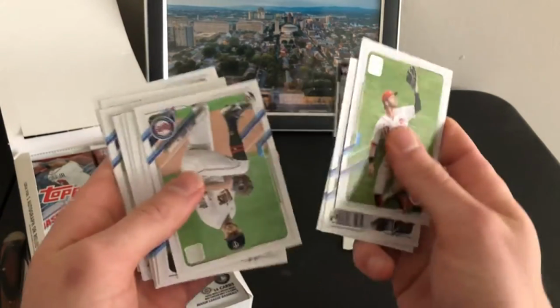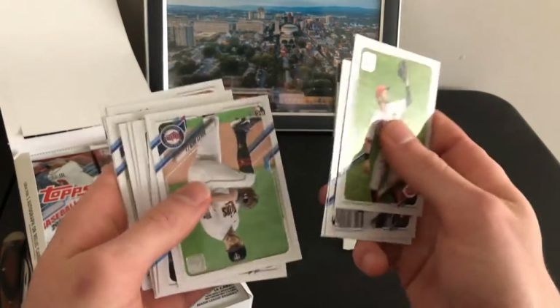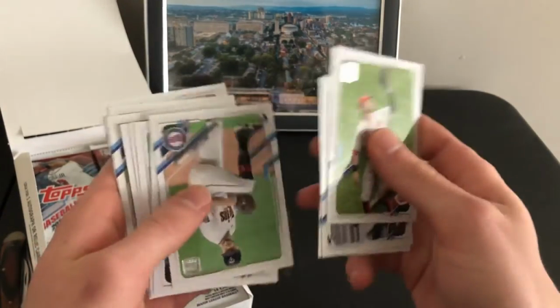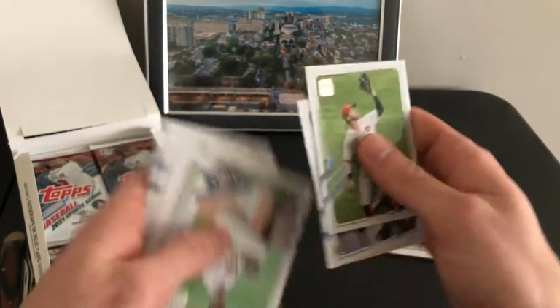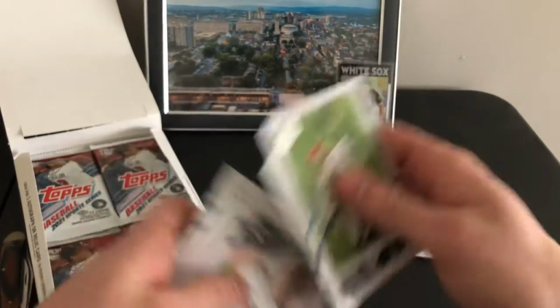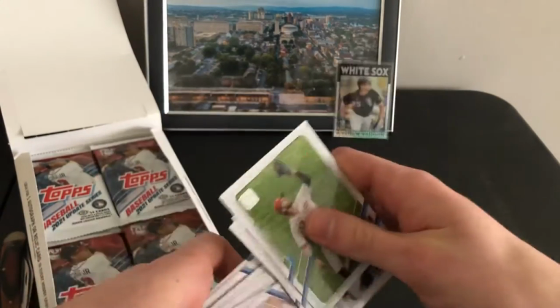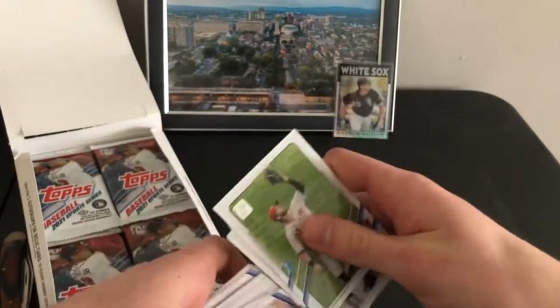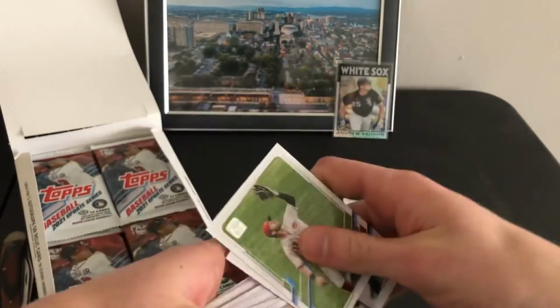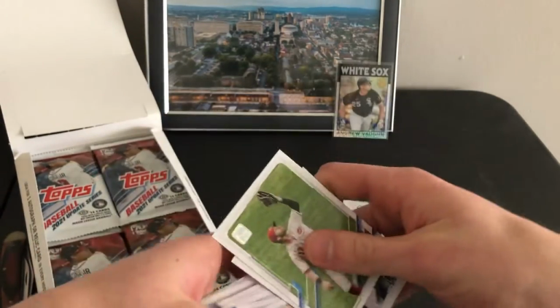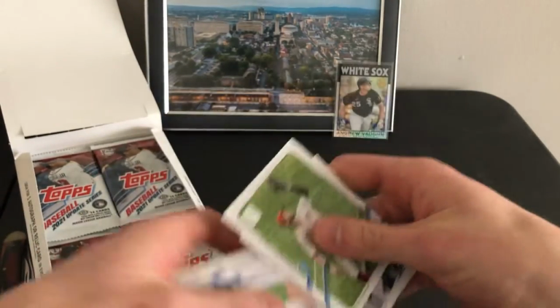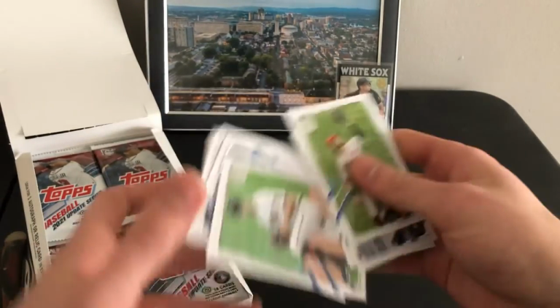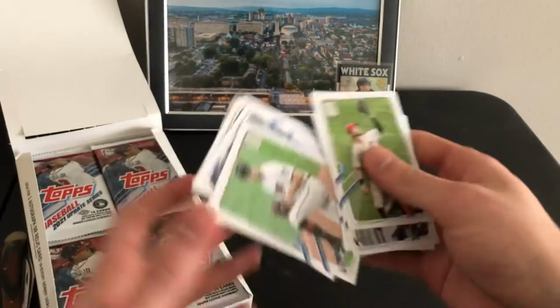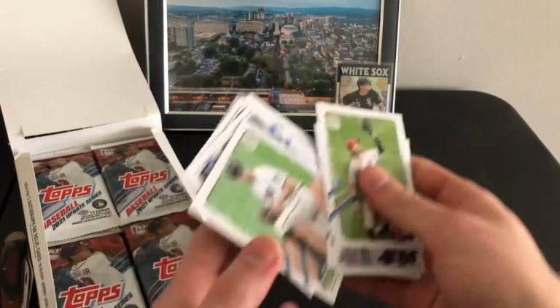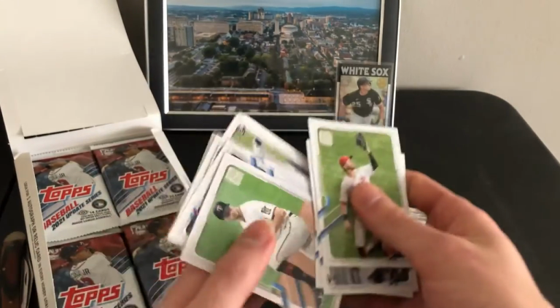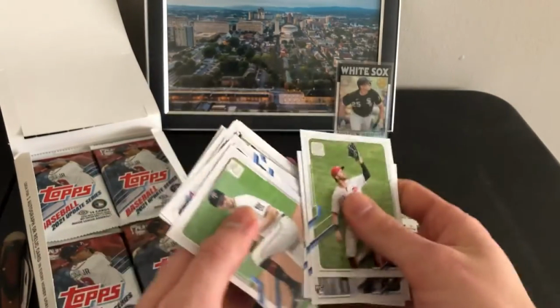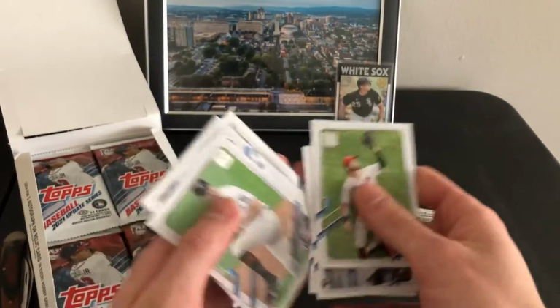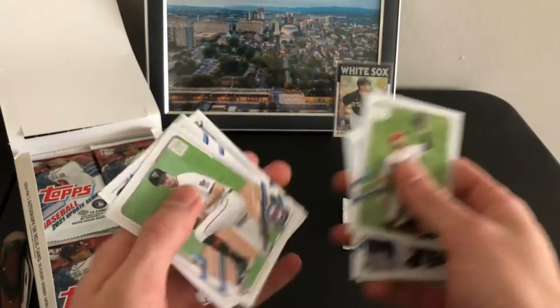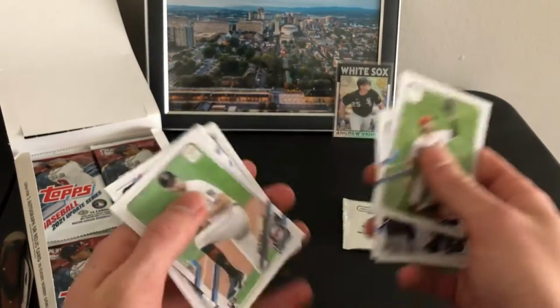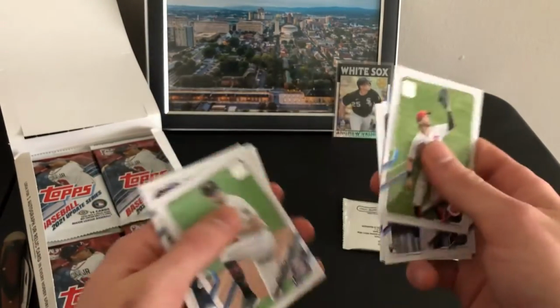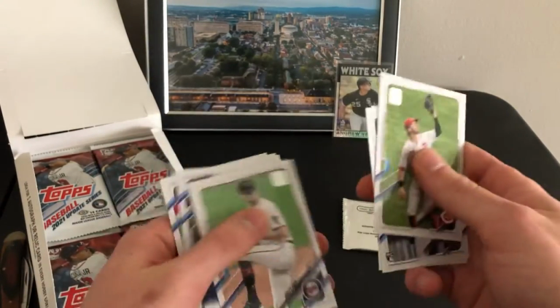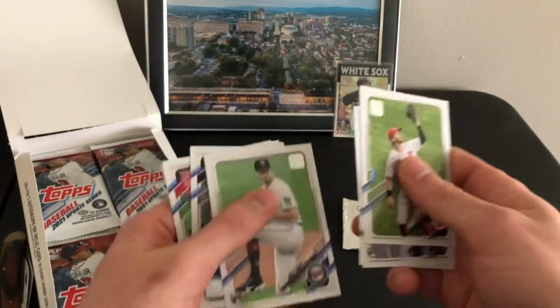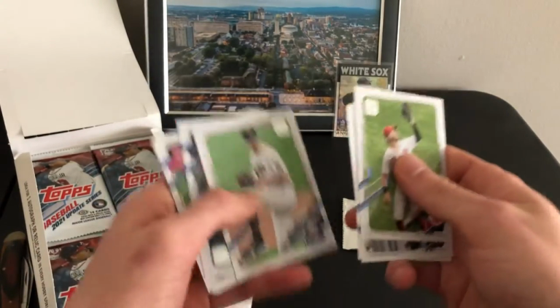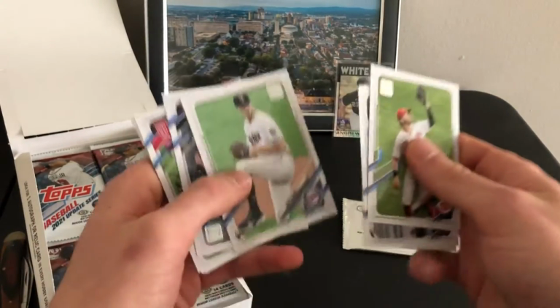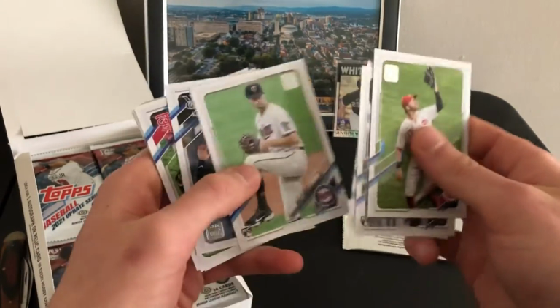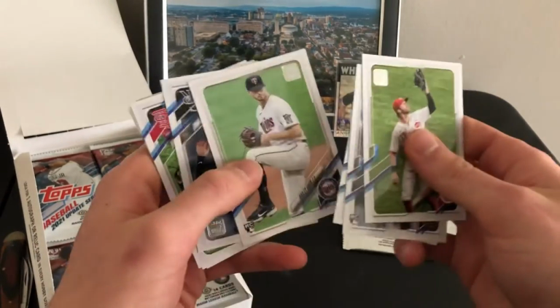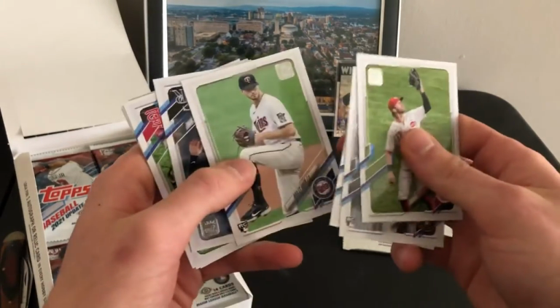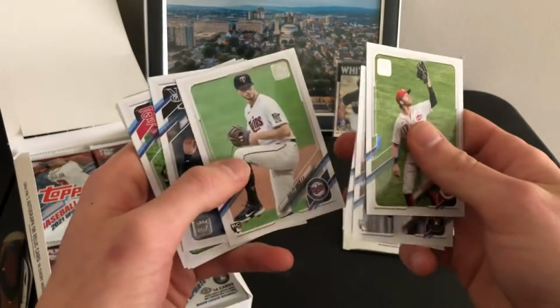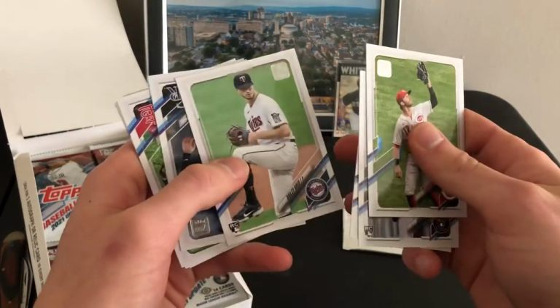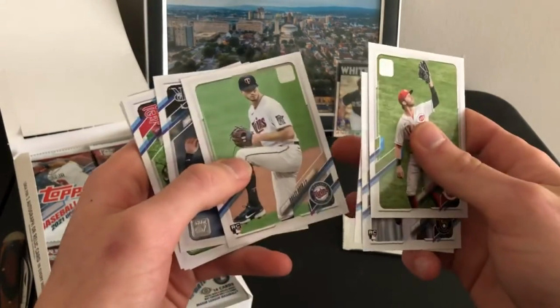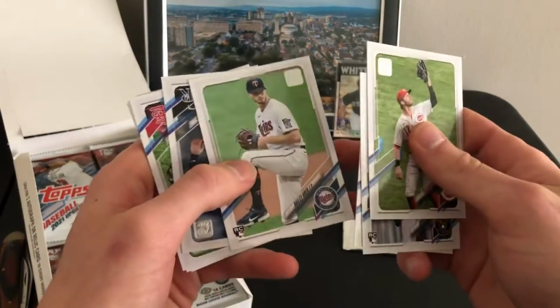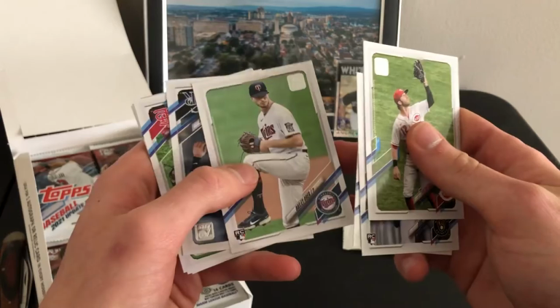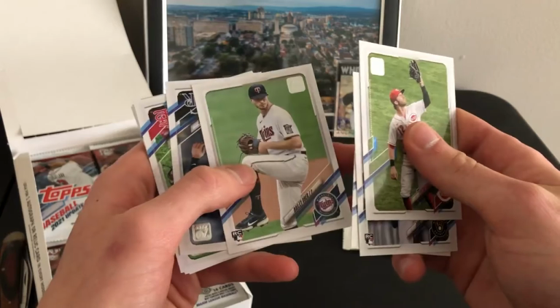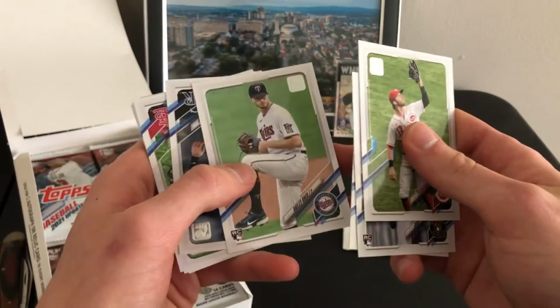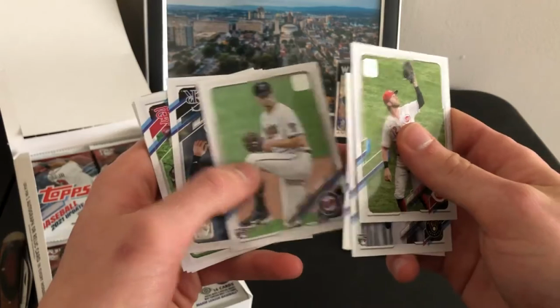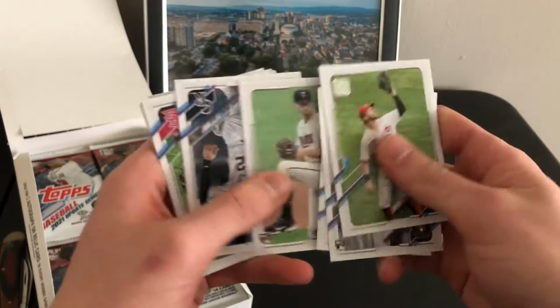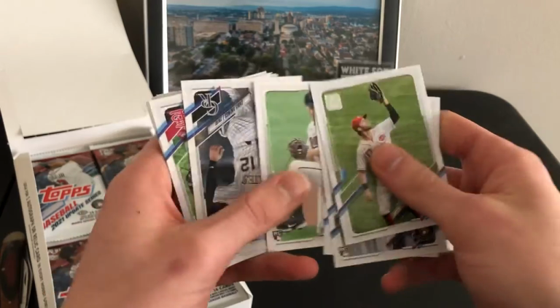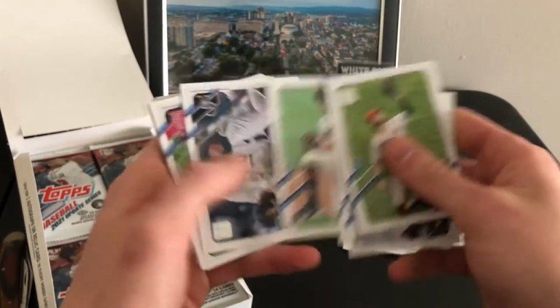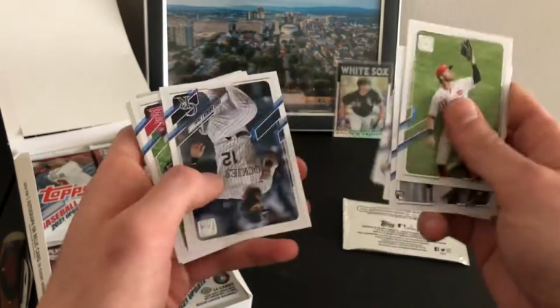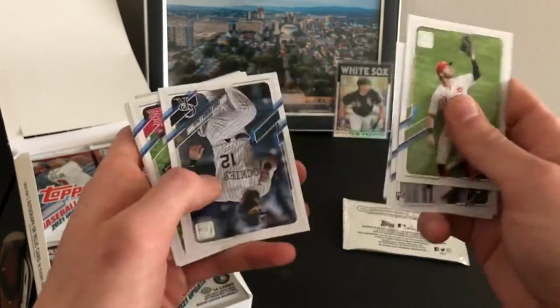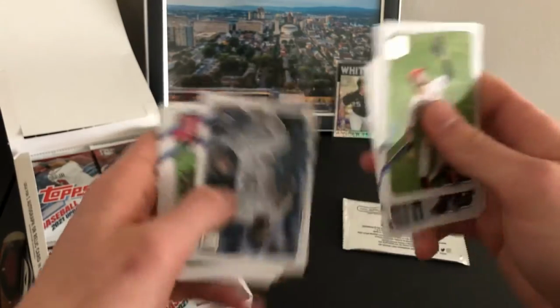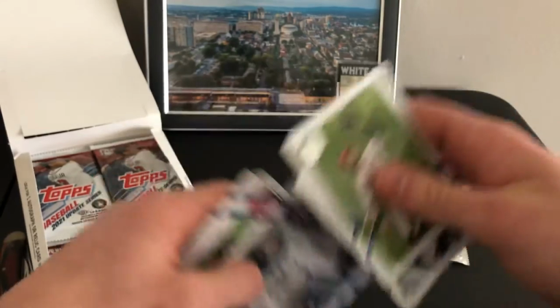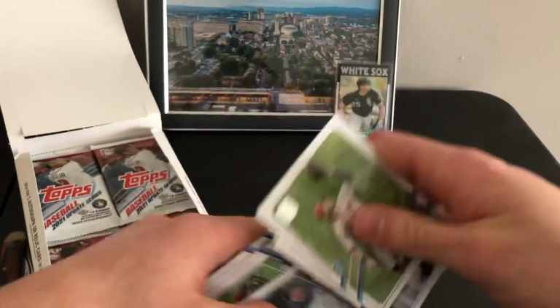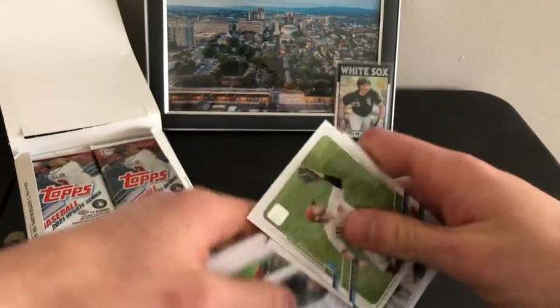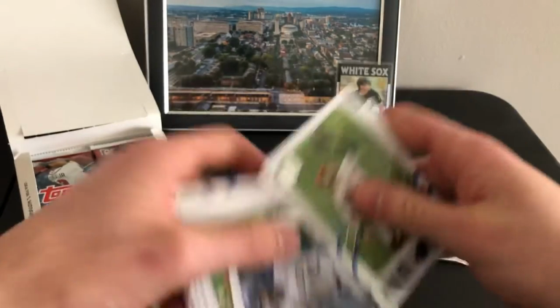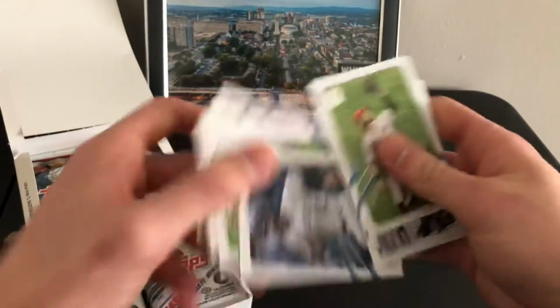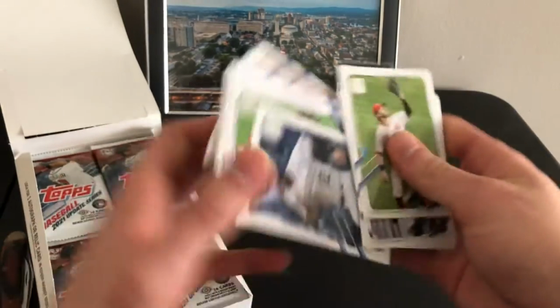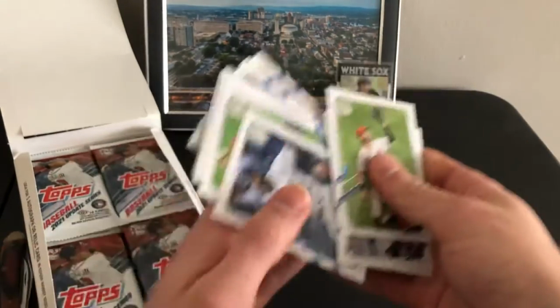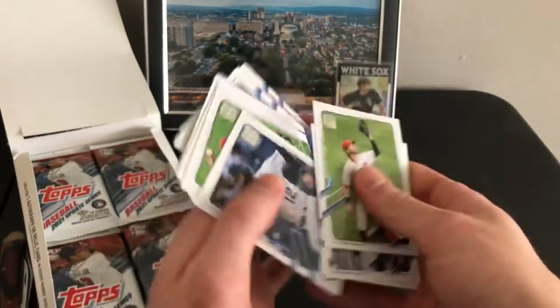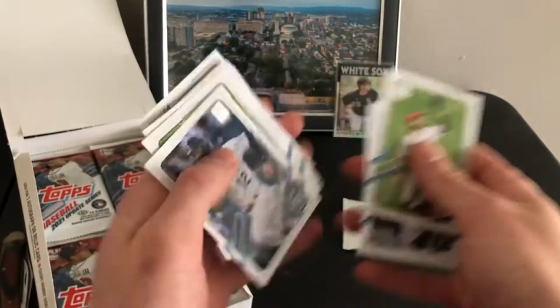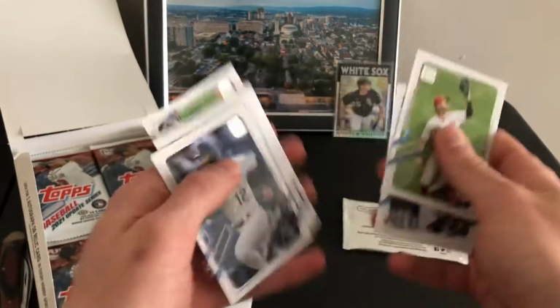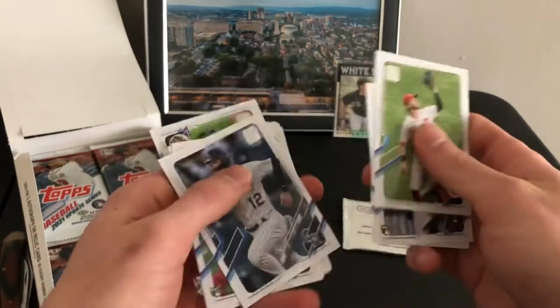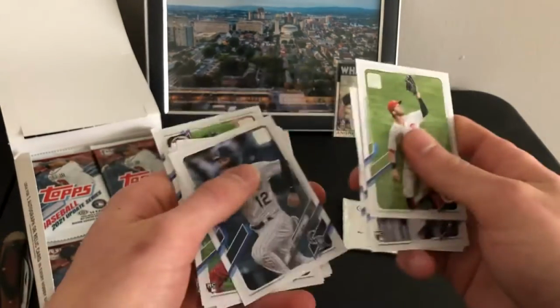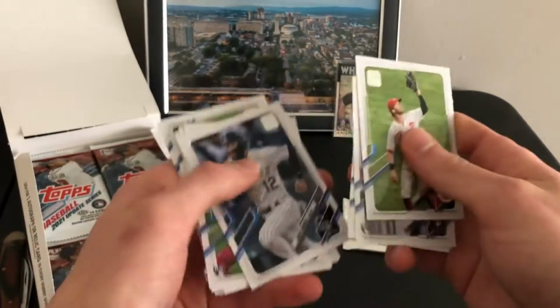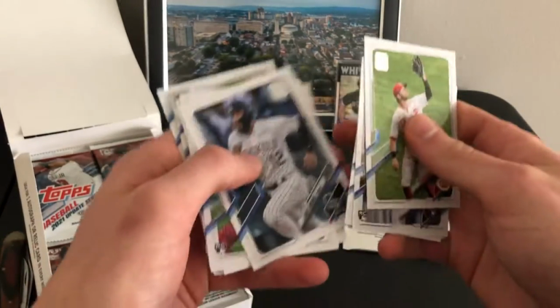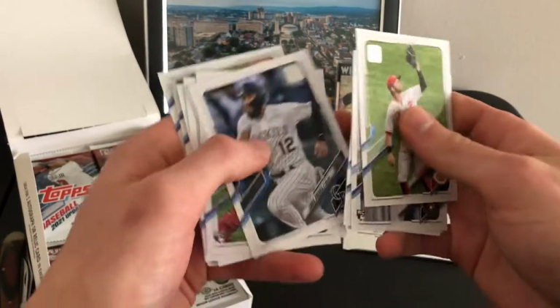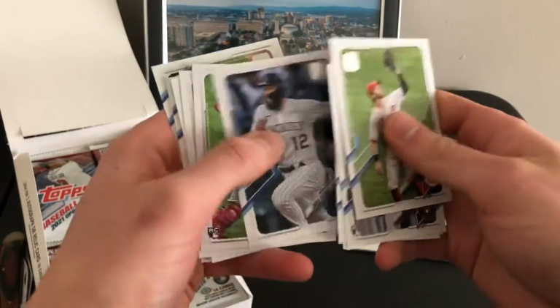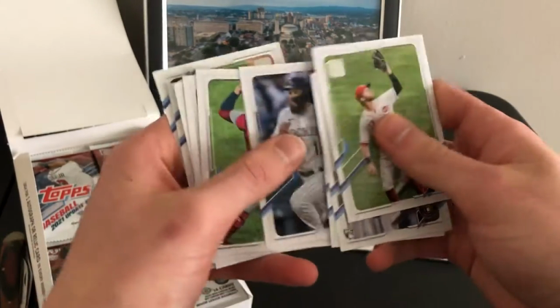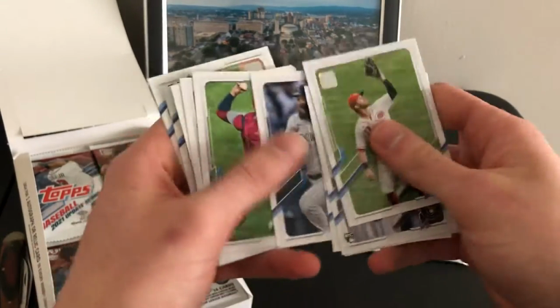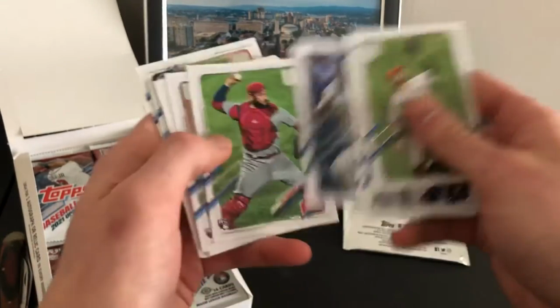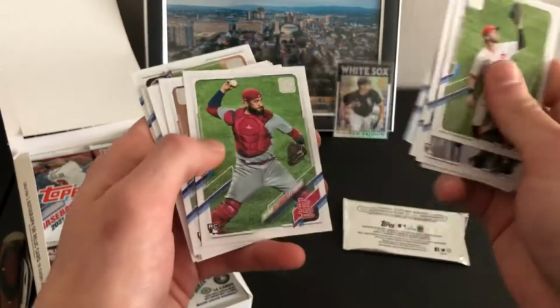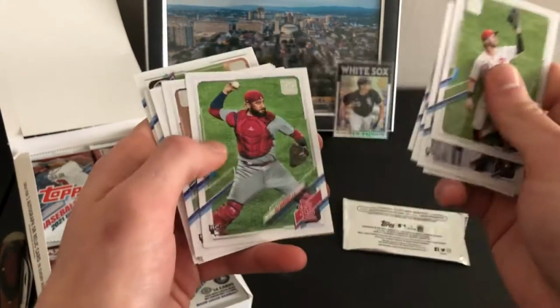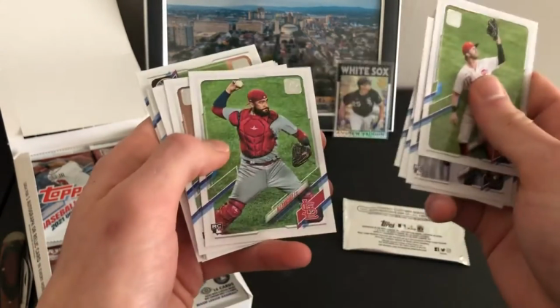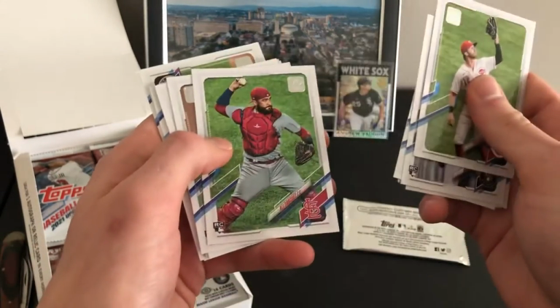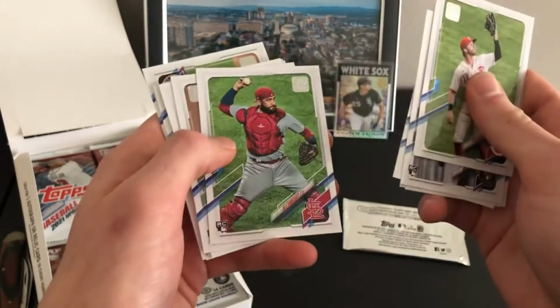I'm not gonna stop and talk about every player either — I'm not trying to have this video take an hour.